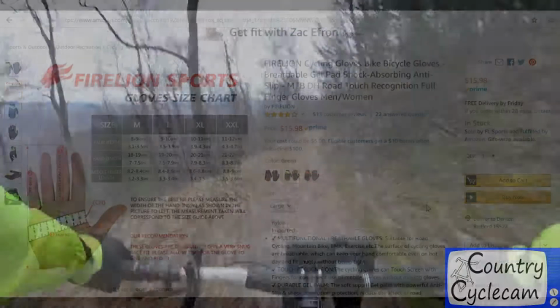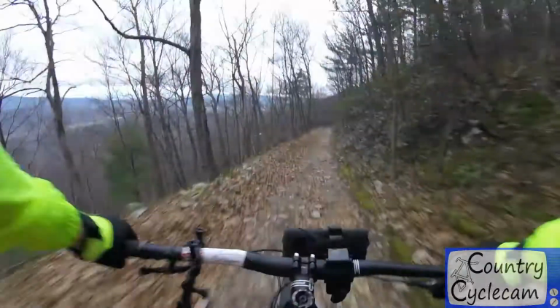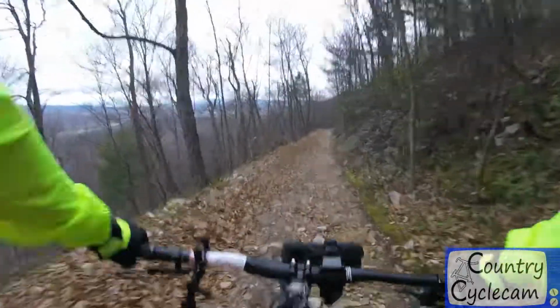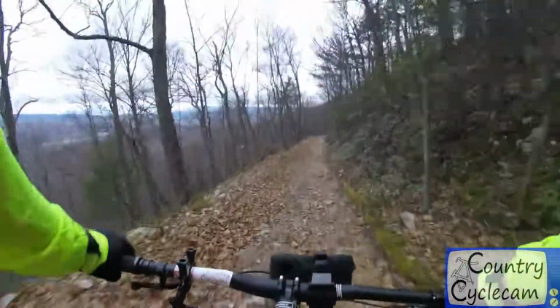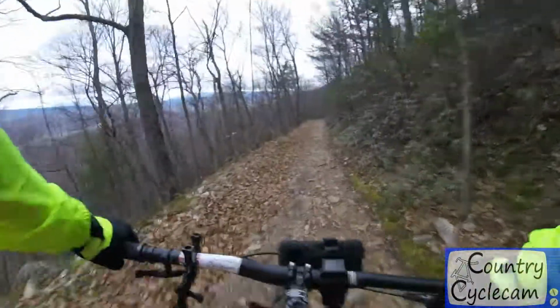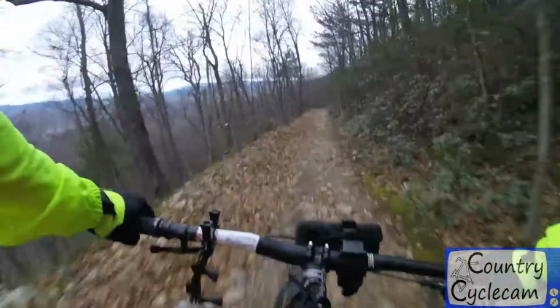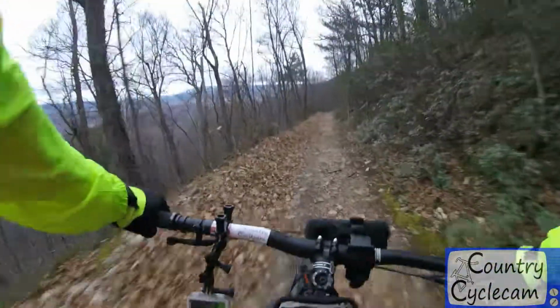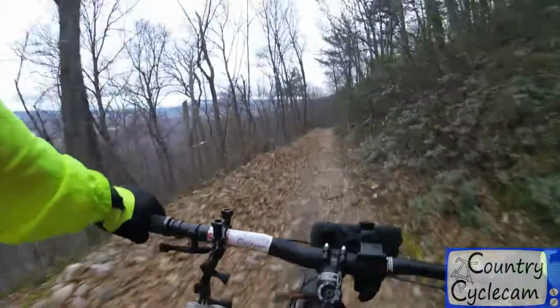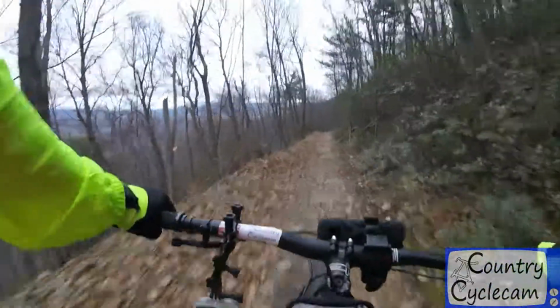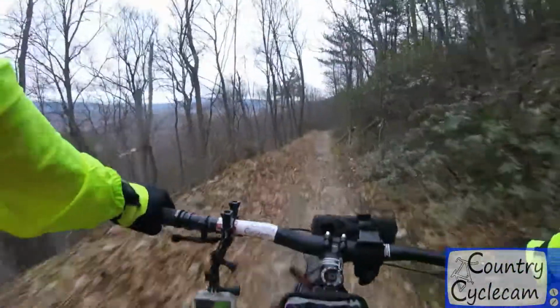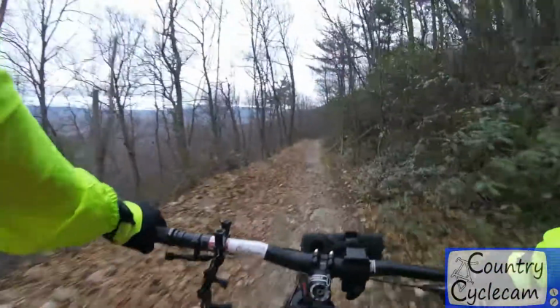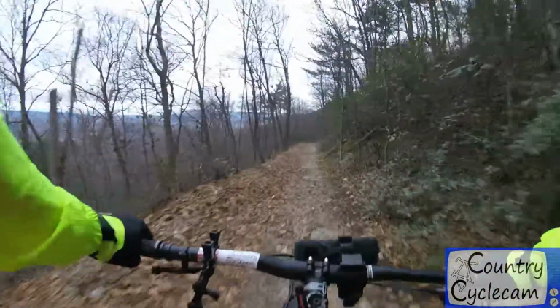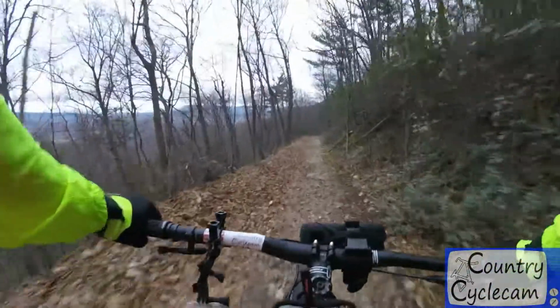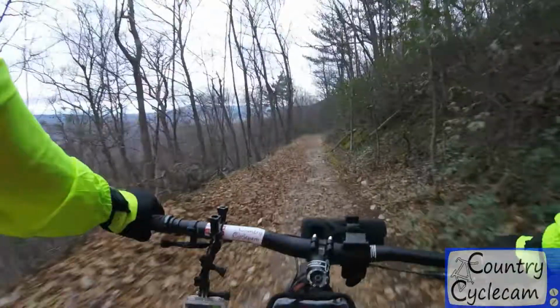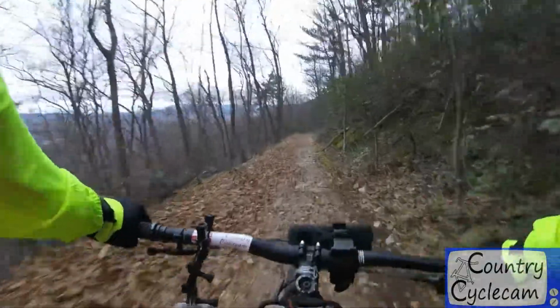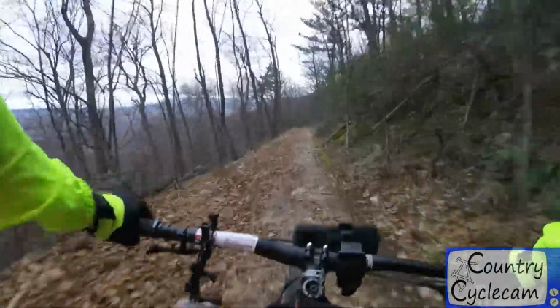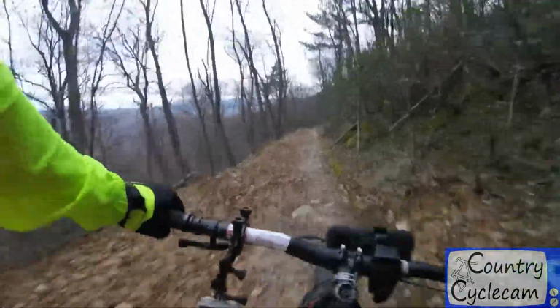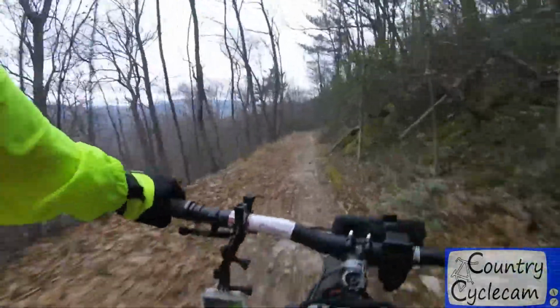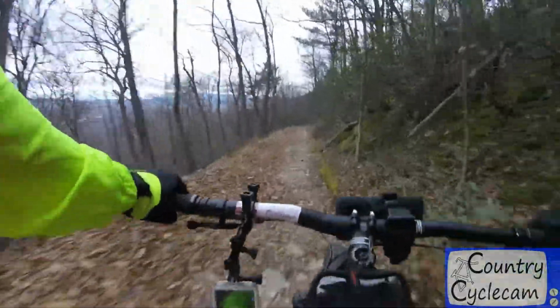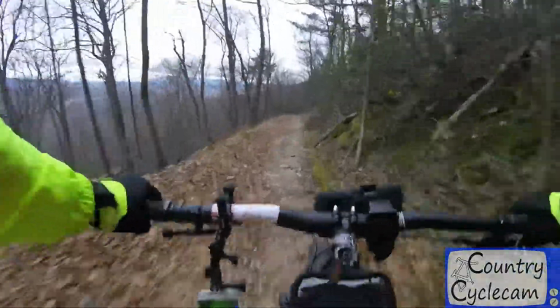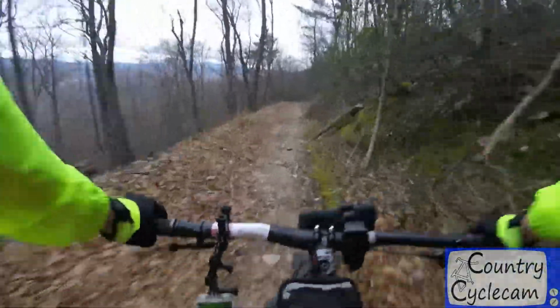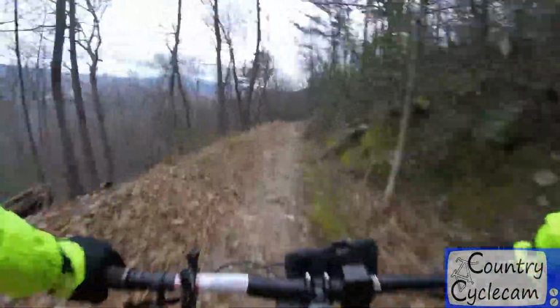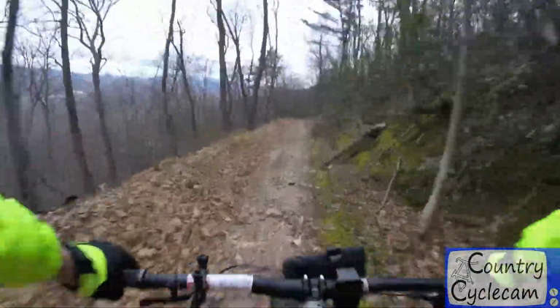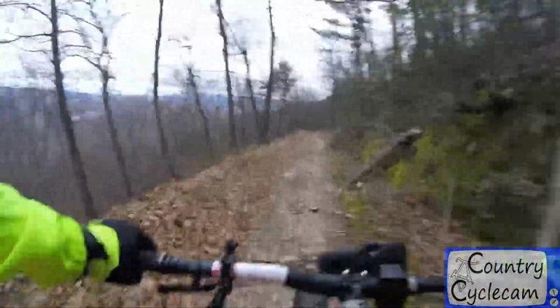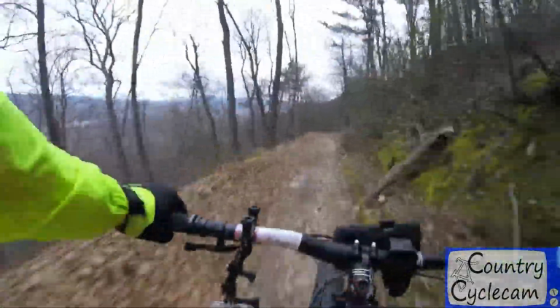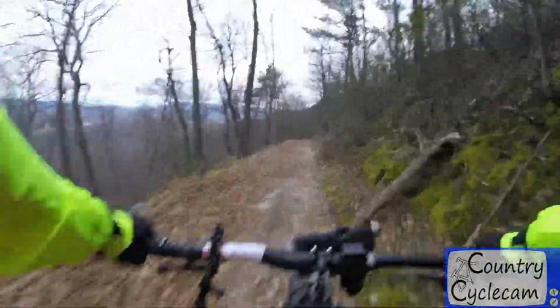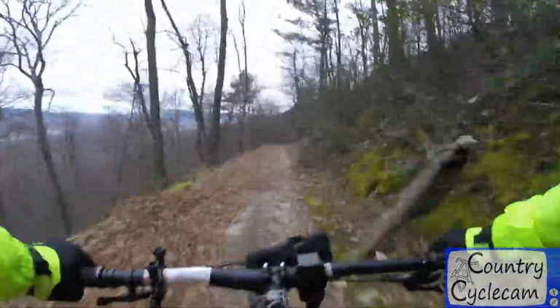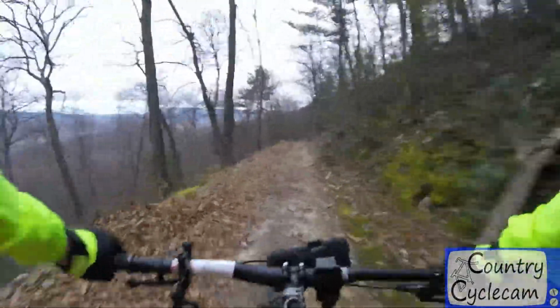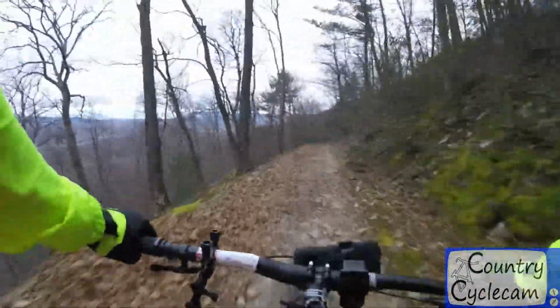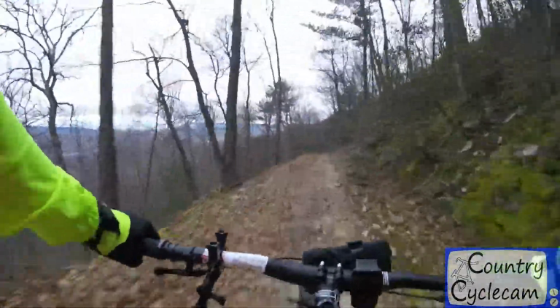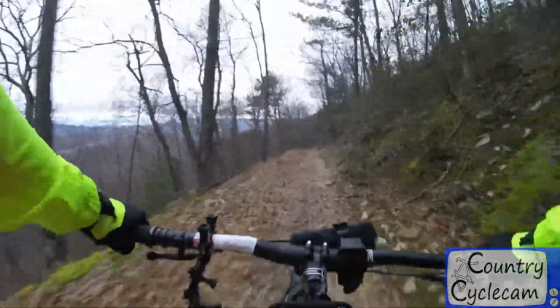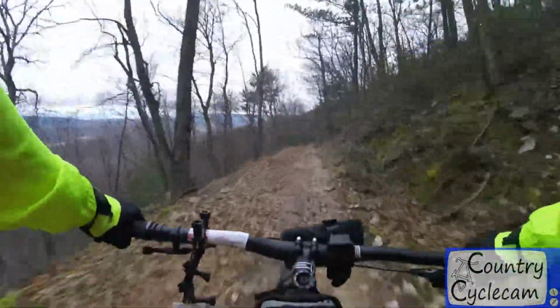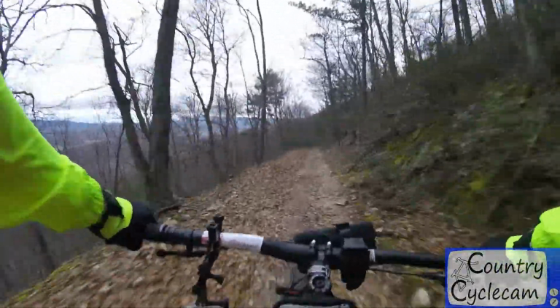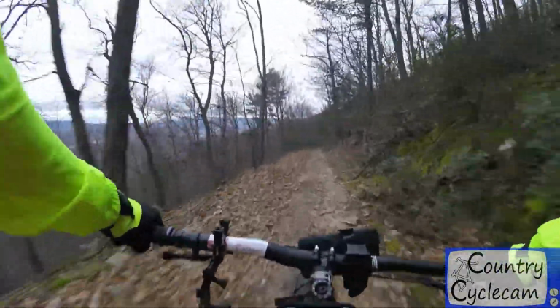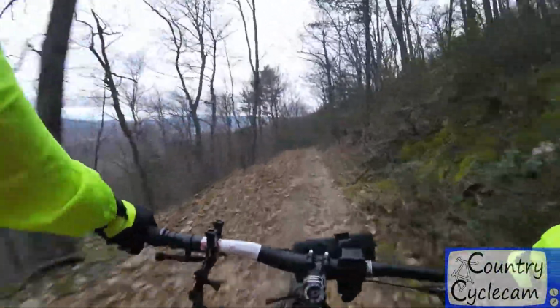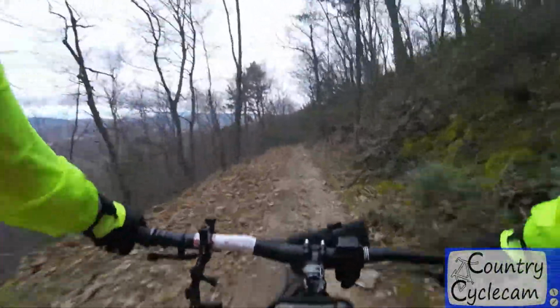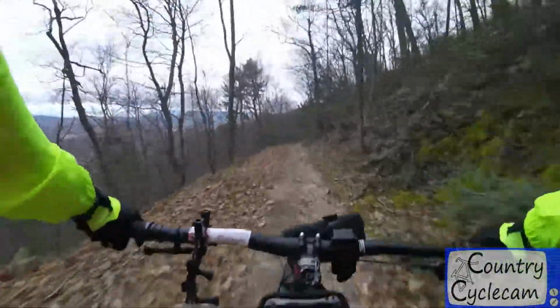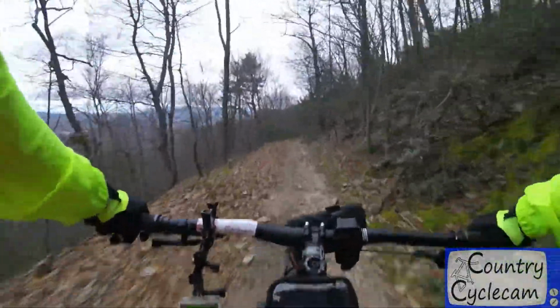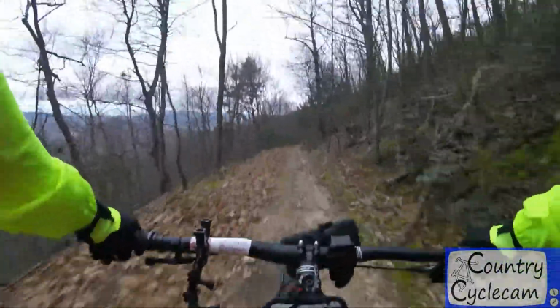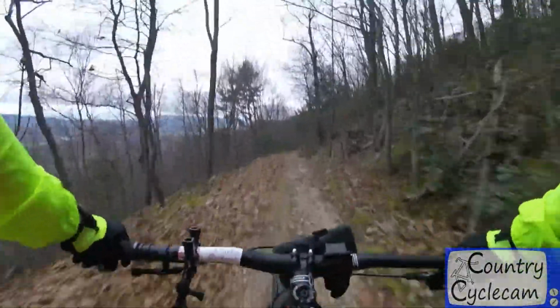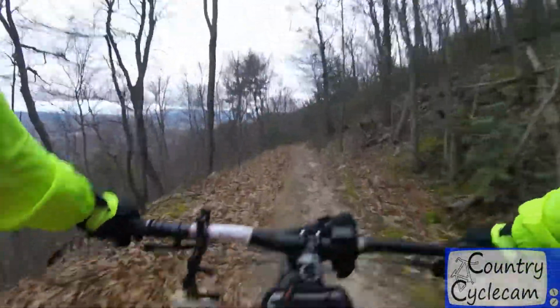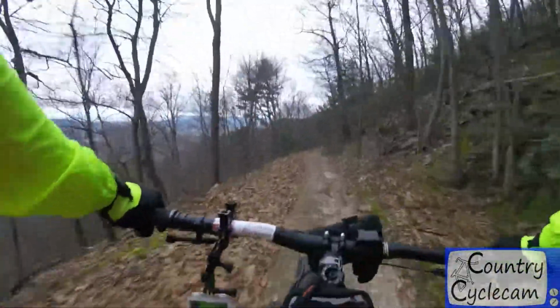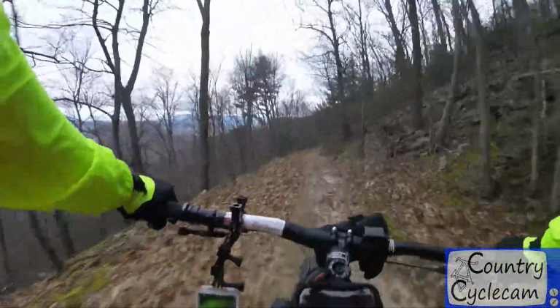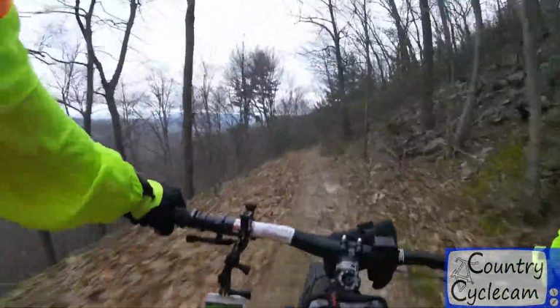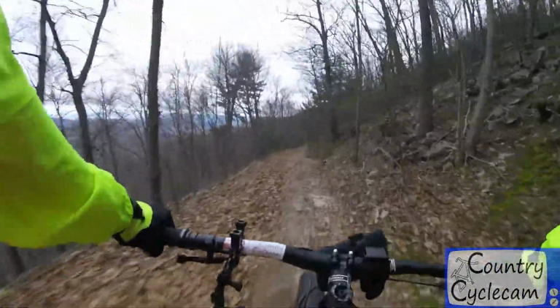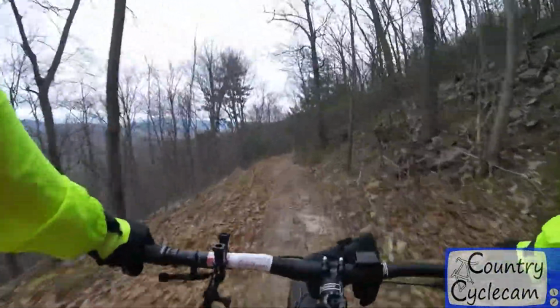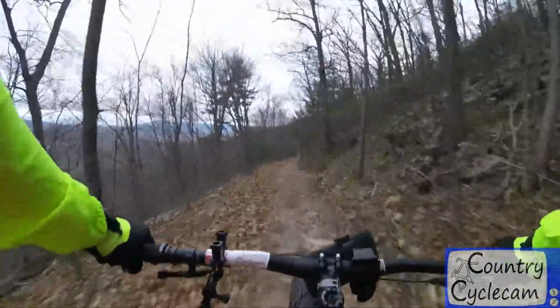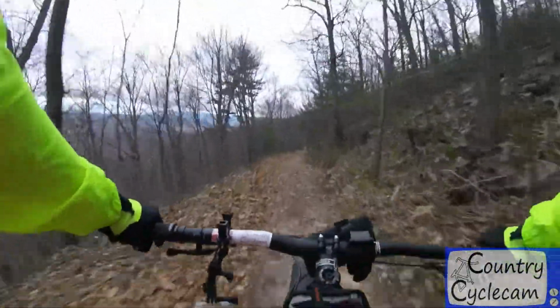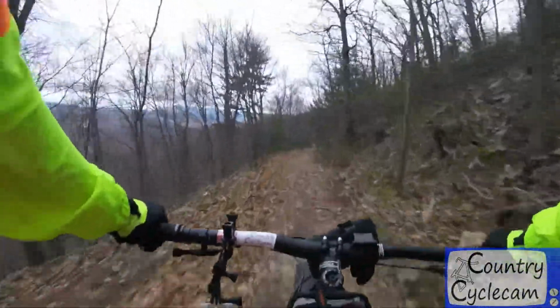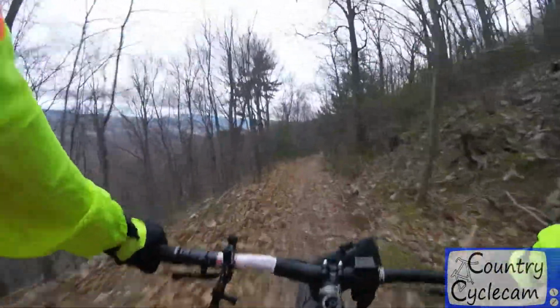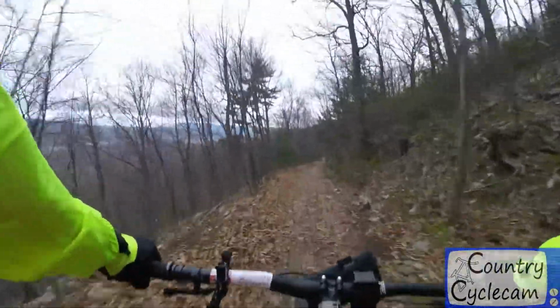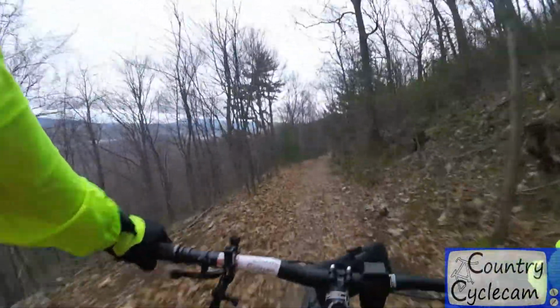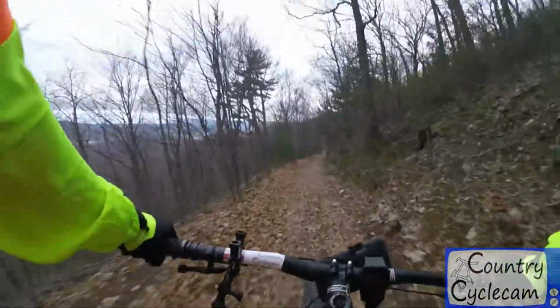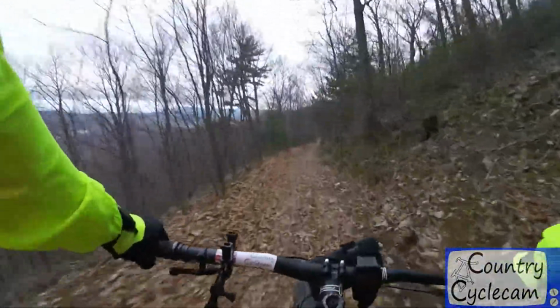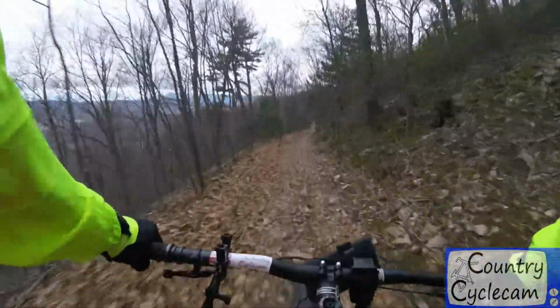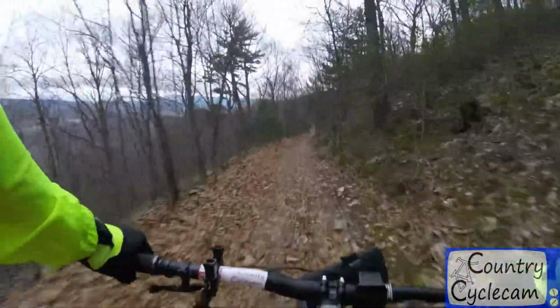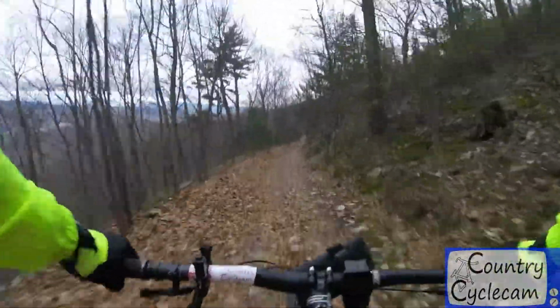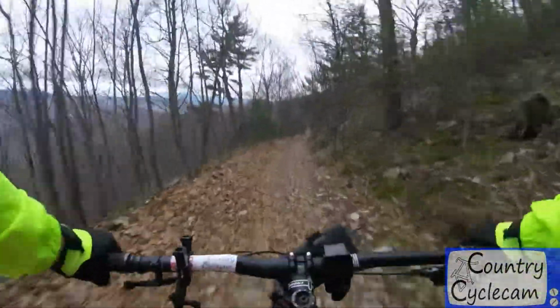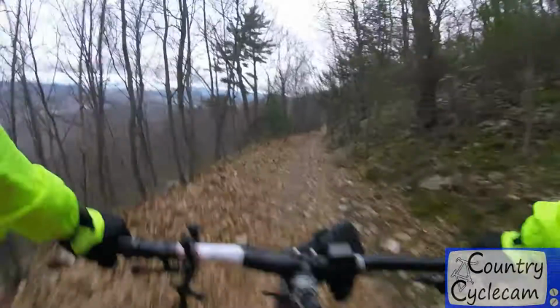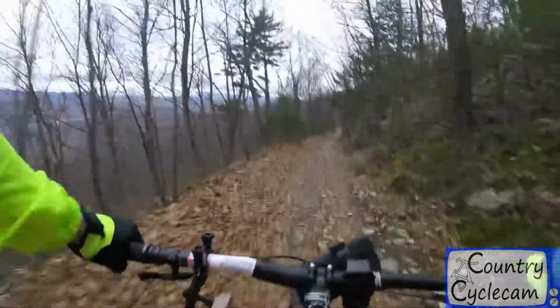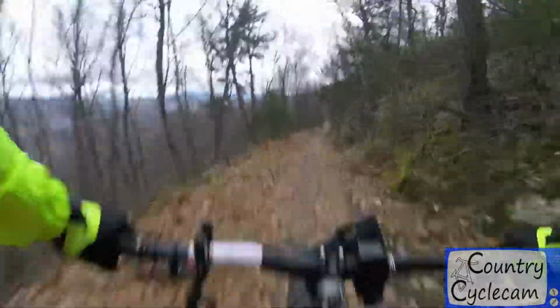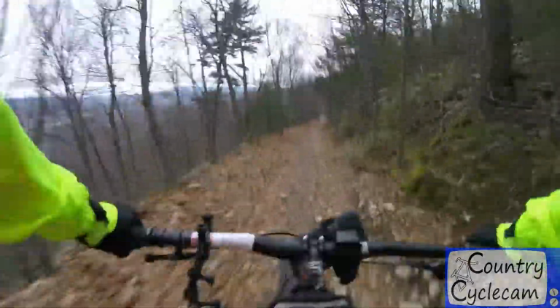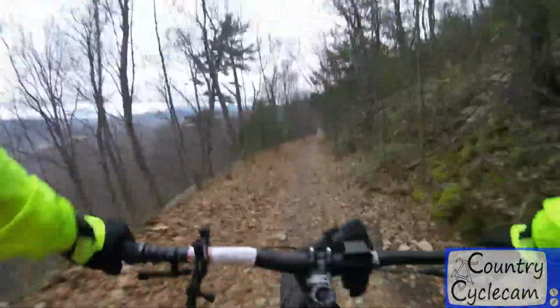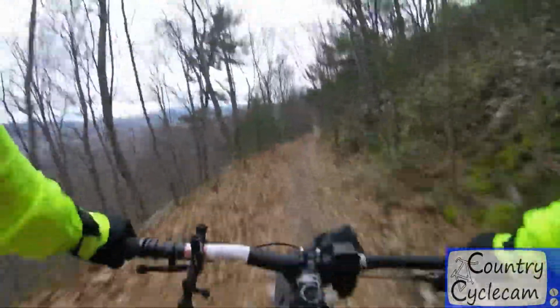I give these gloves a thumbs up. For the price, they're a pretty good quality pair of gloves. I'll put the link to the exact product I ordered in the description below.